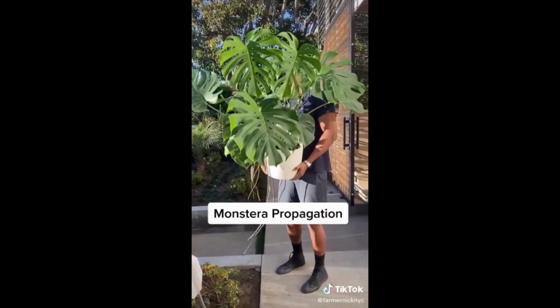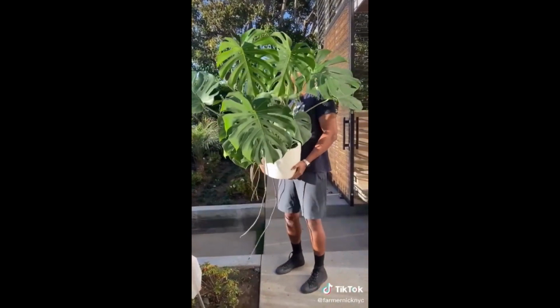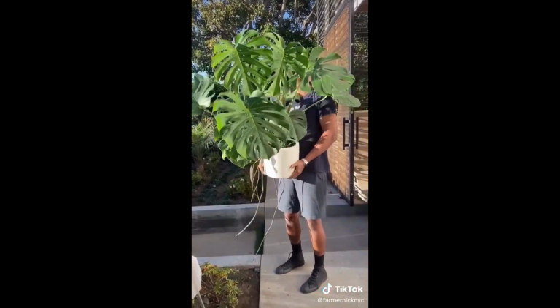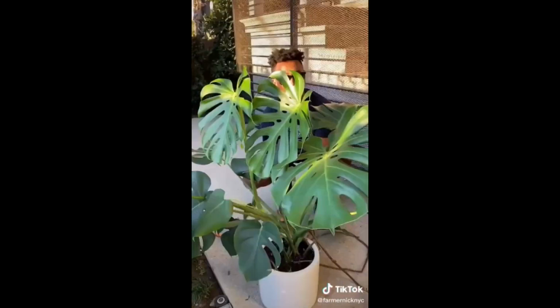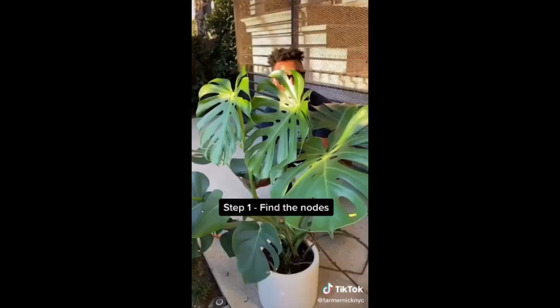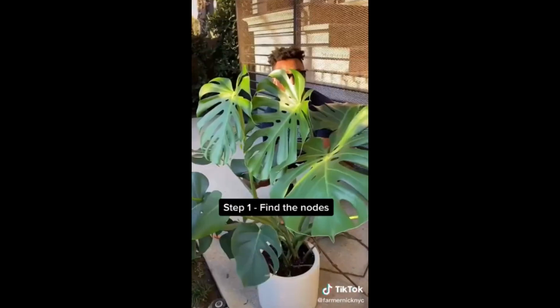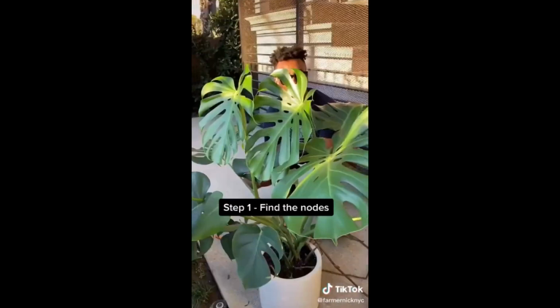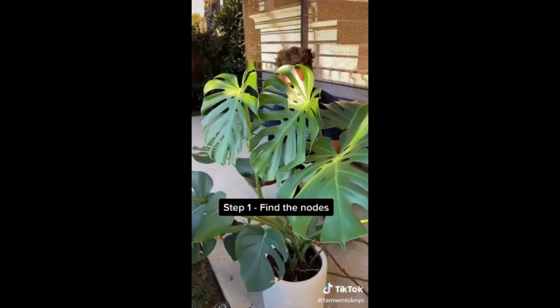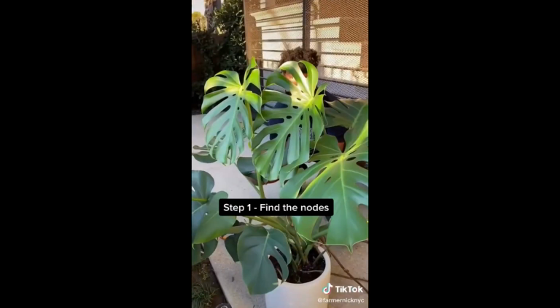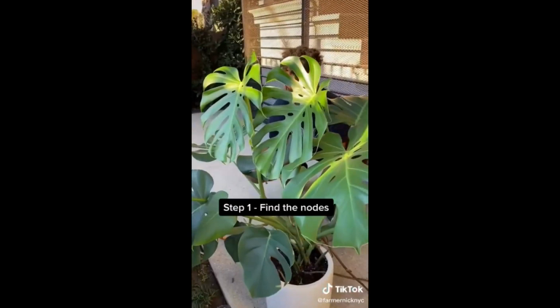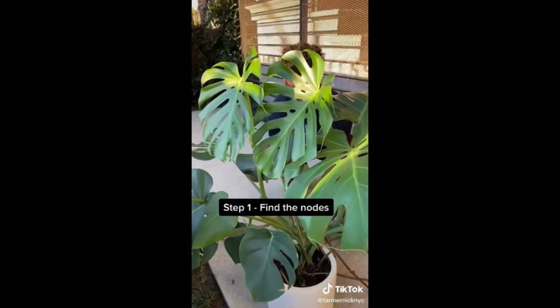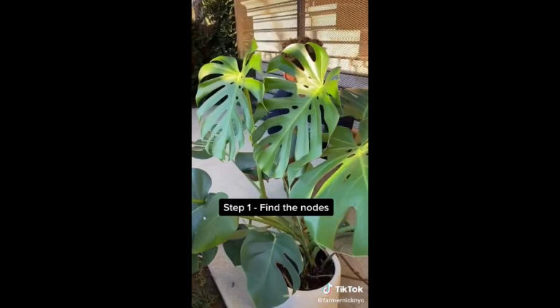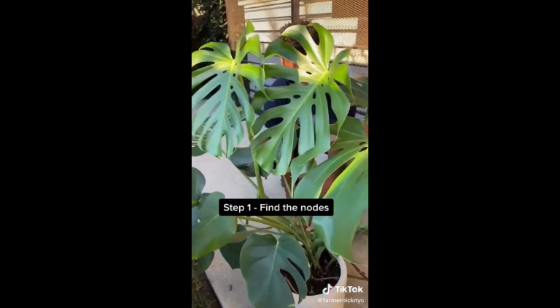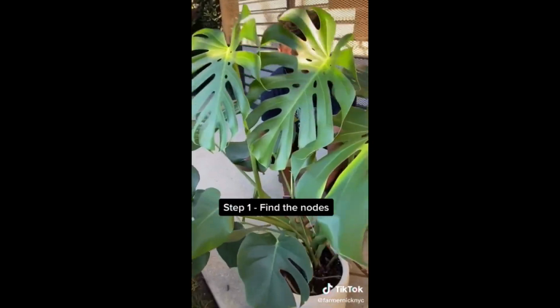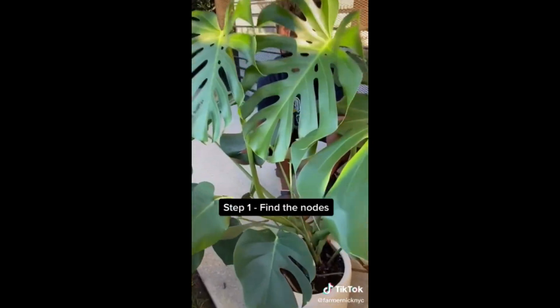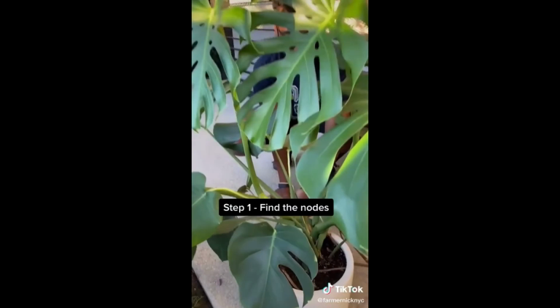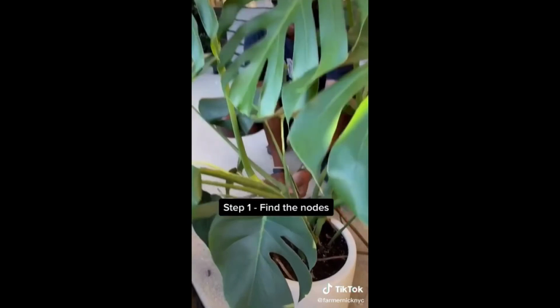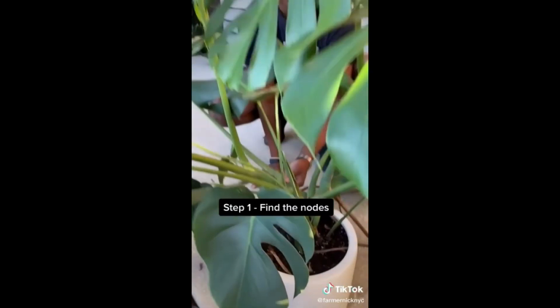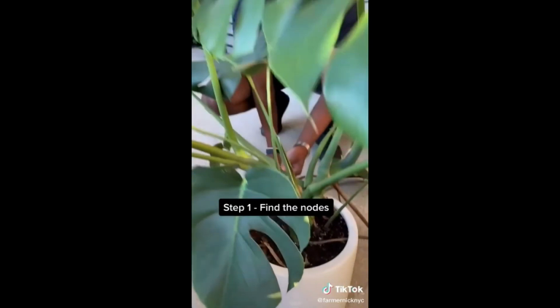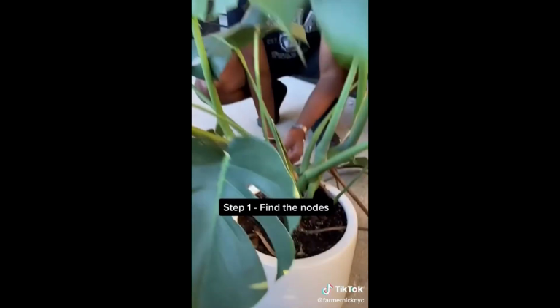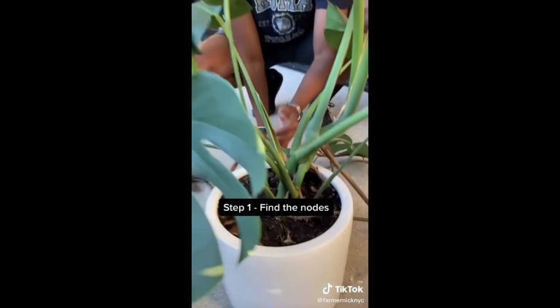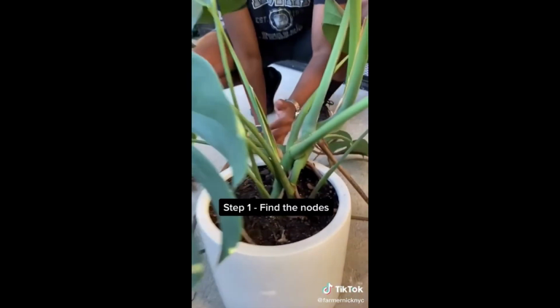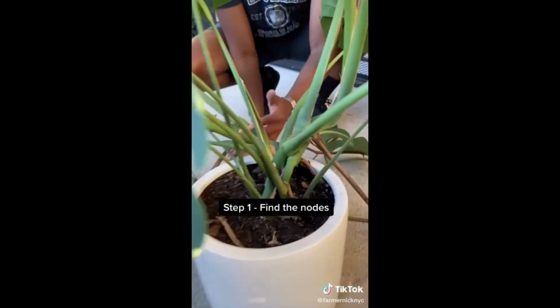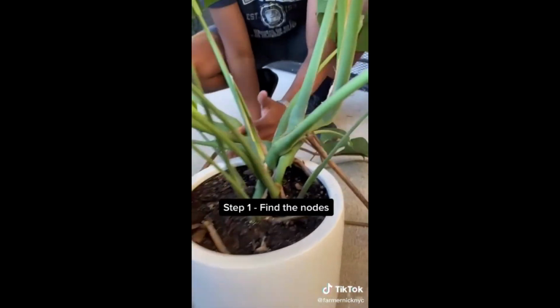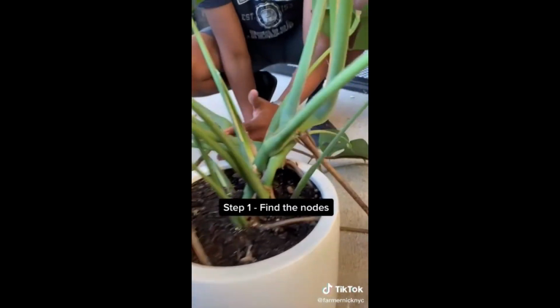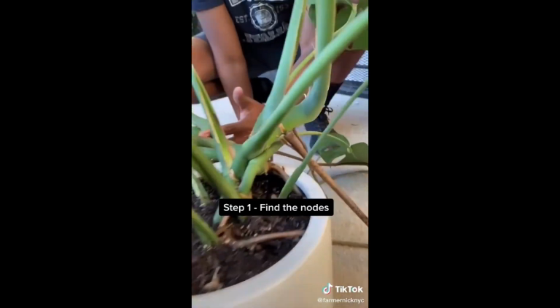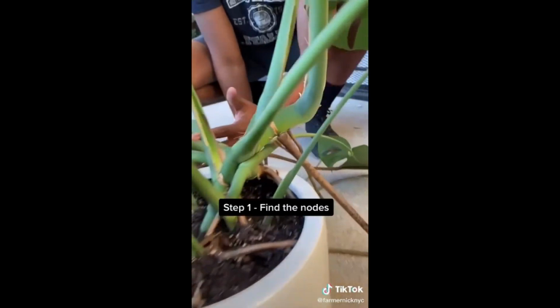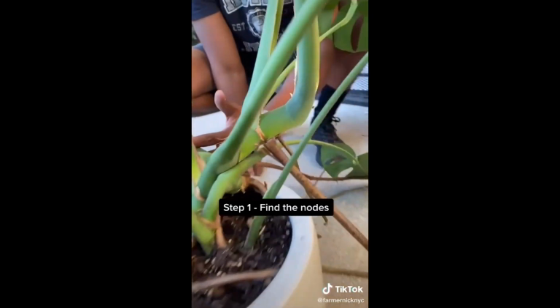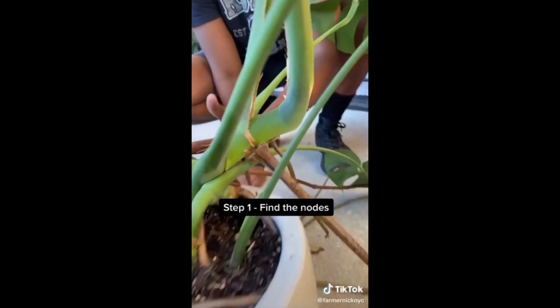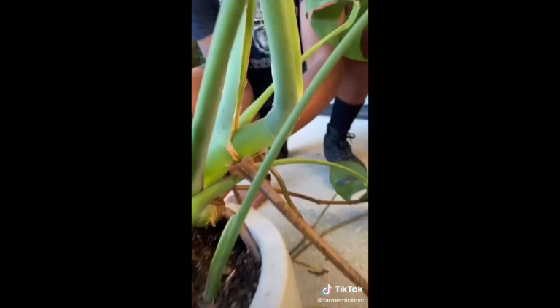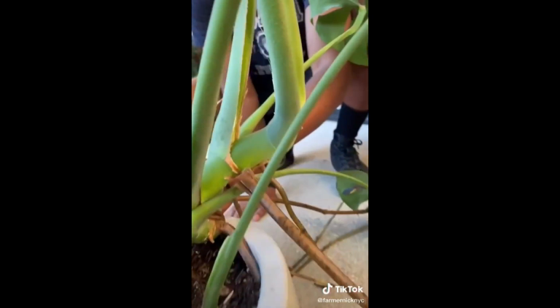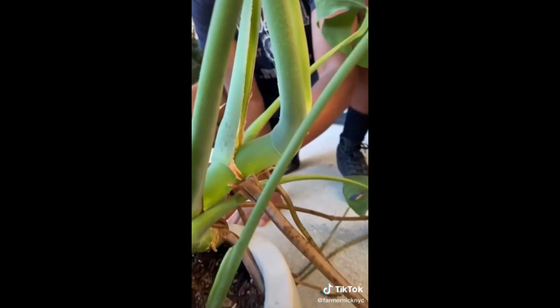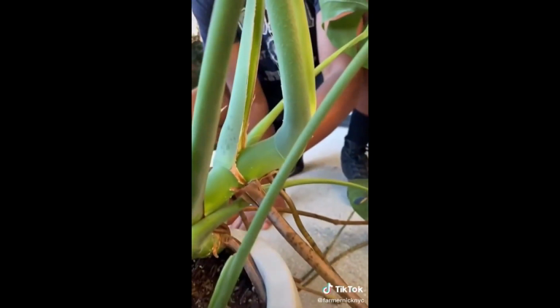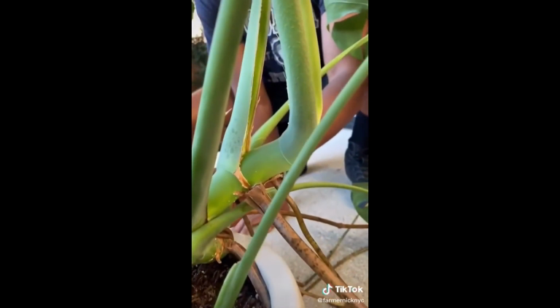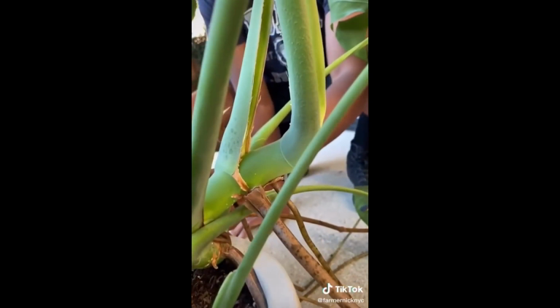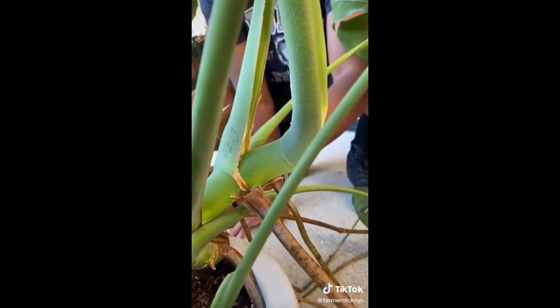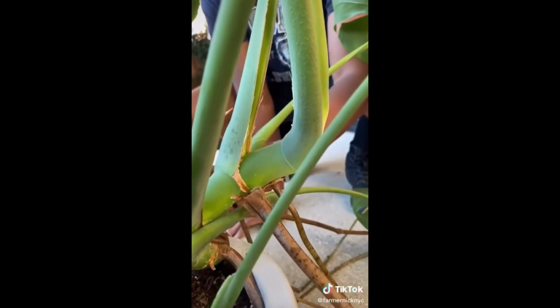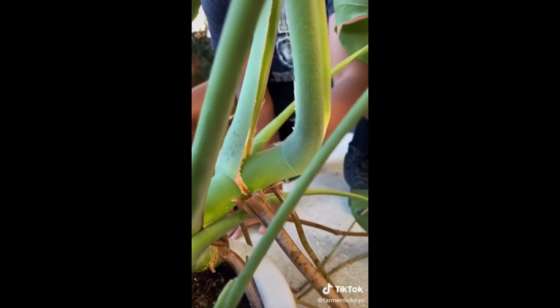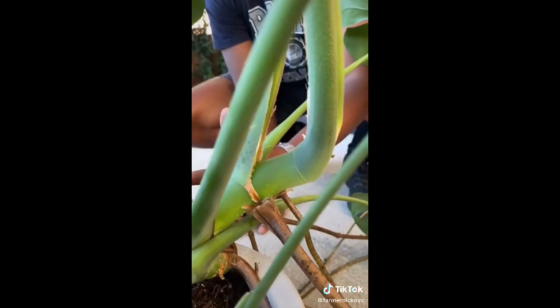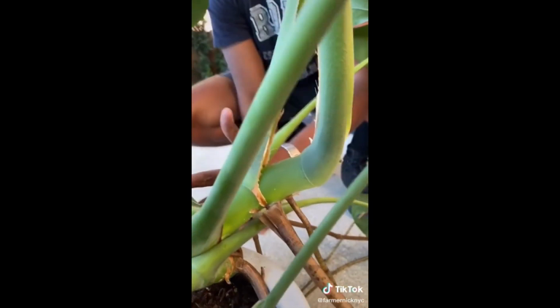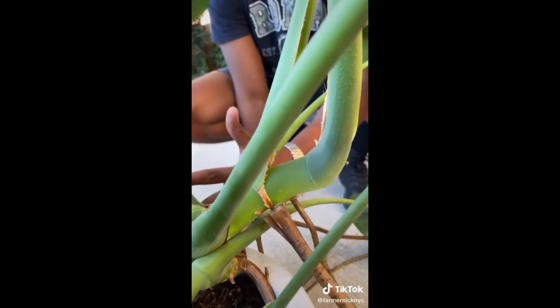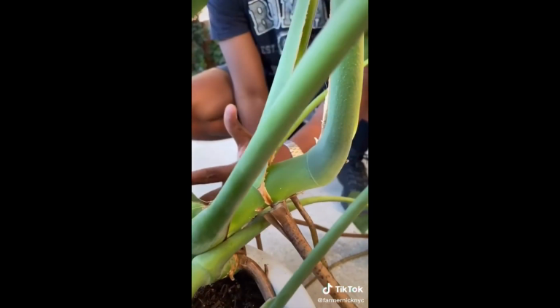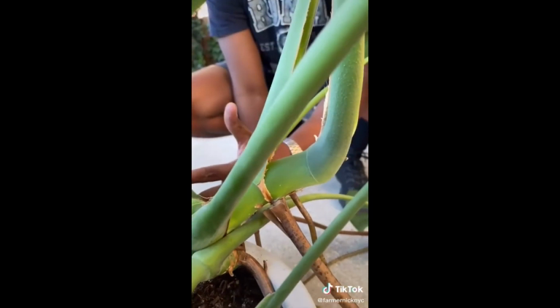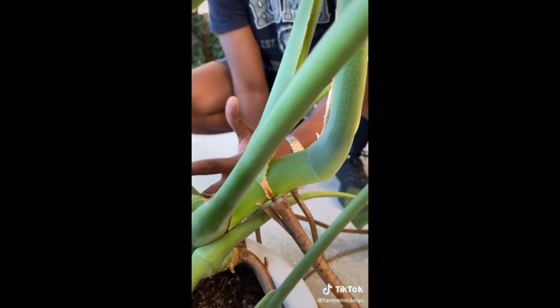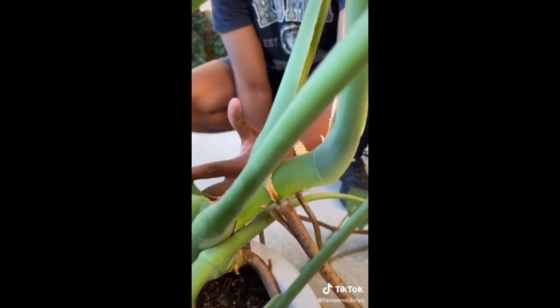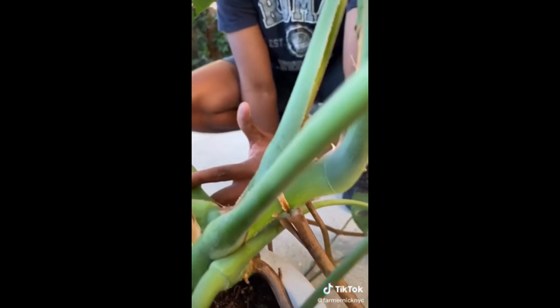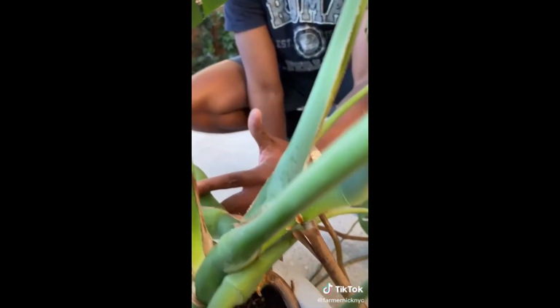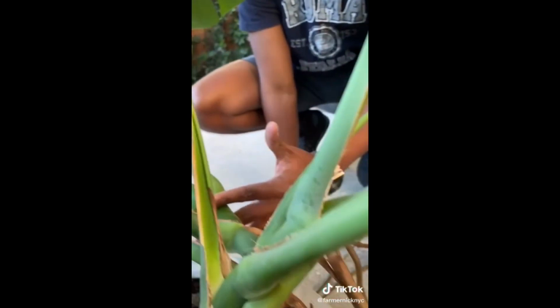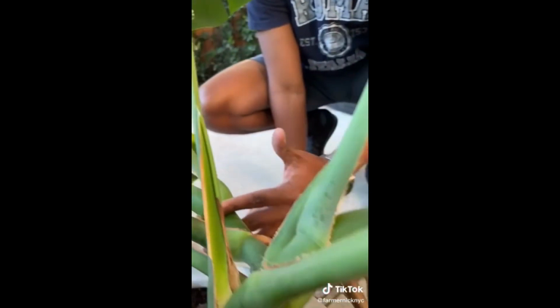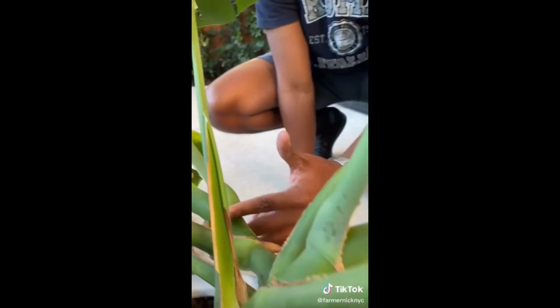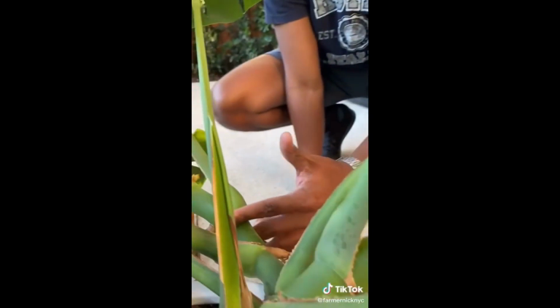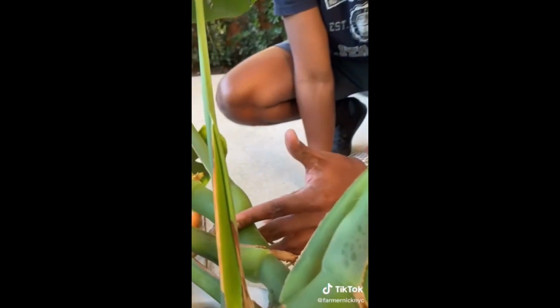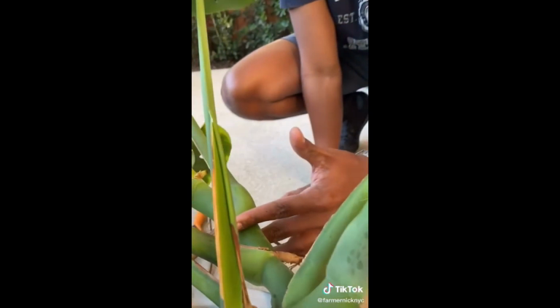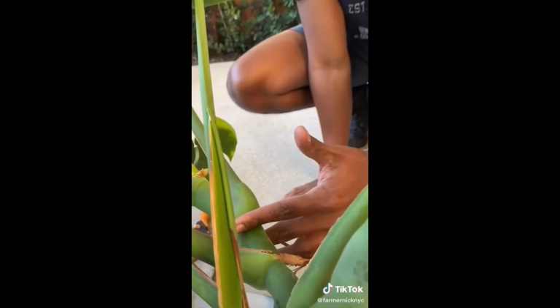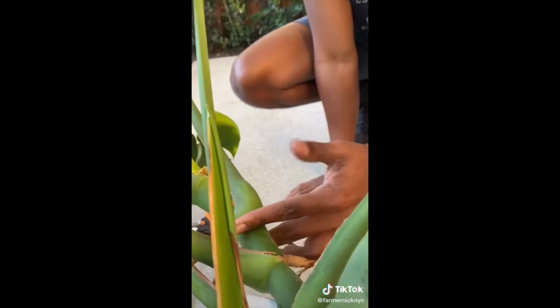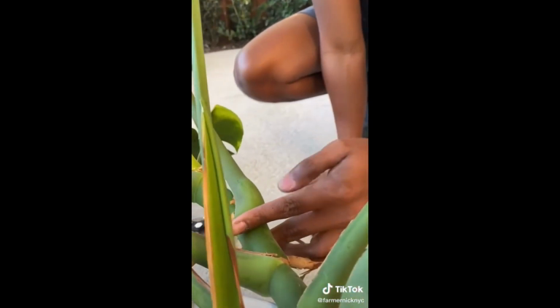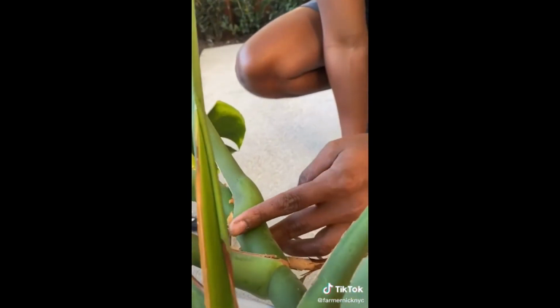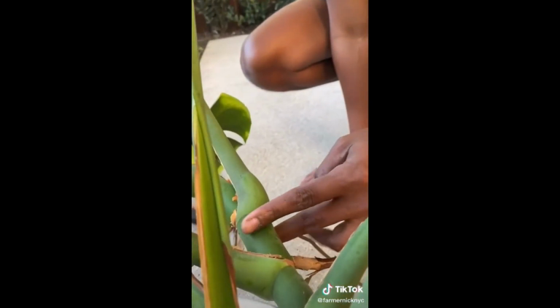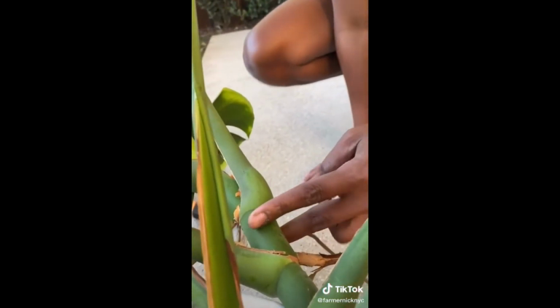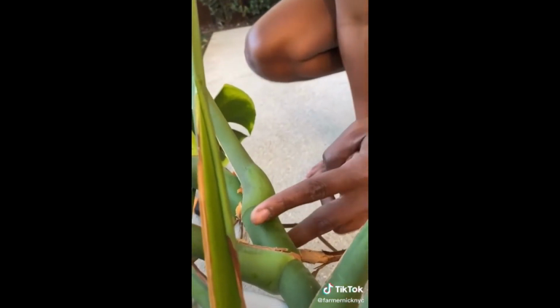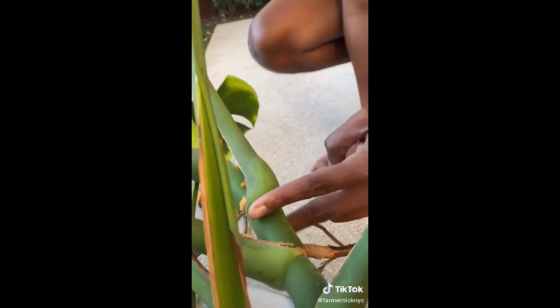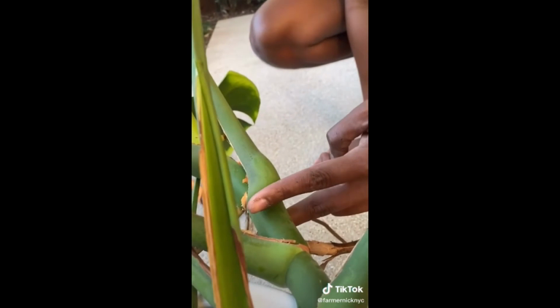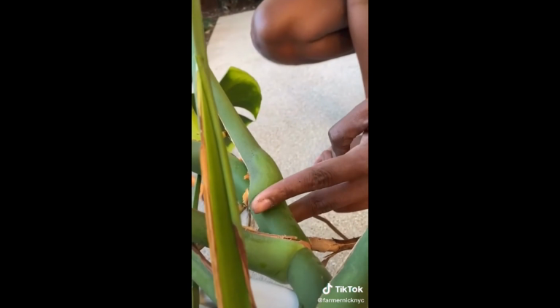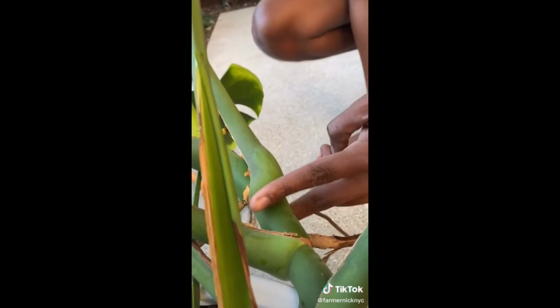Three different nodes - we got one over here, but we're going to keep that one intact. And we're going to get this one since he's growing sideways.